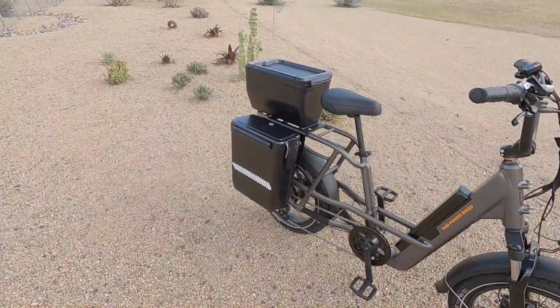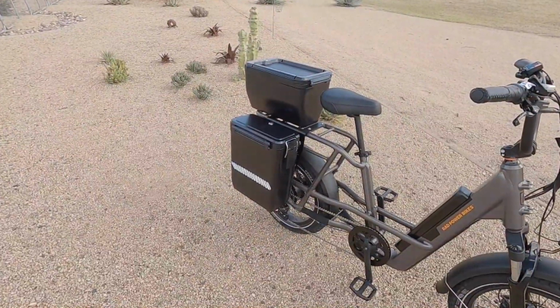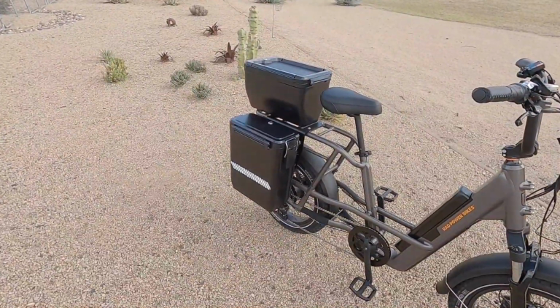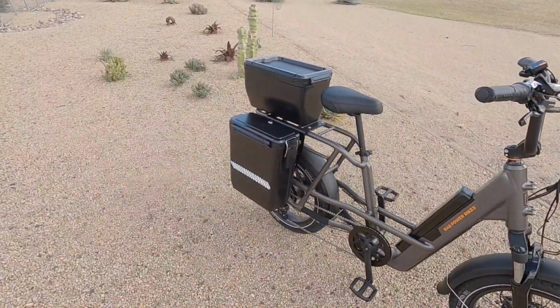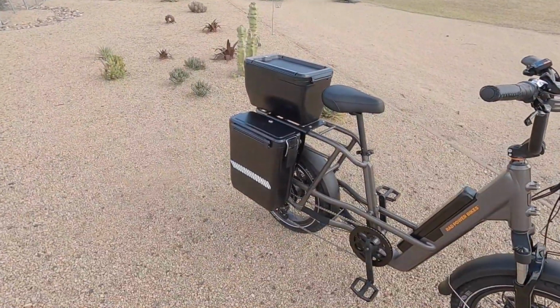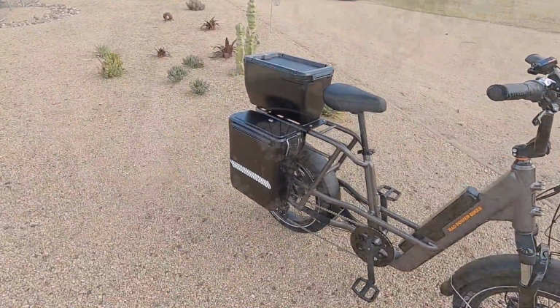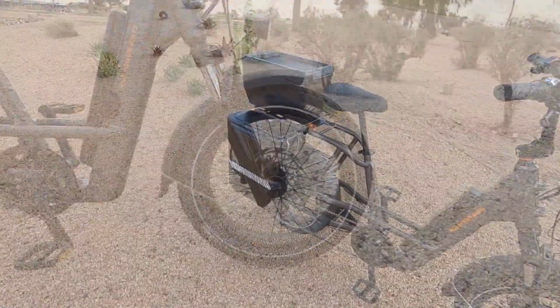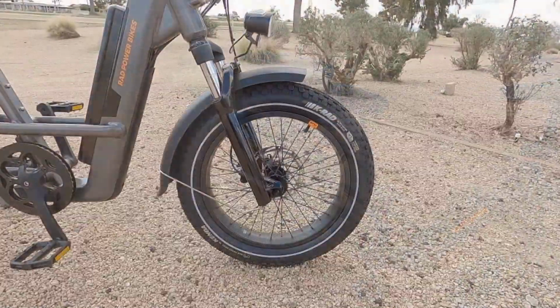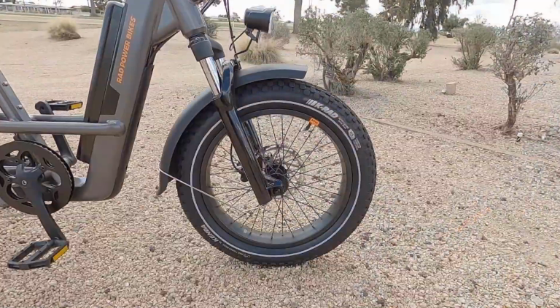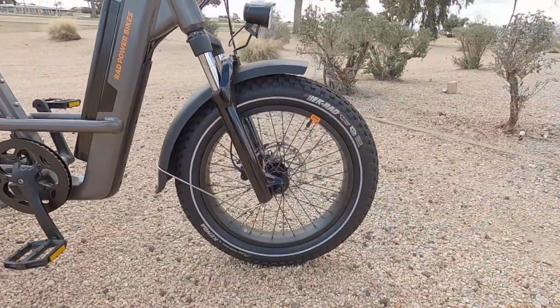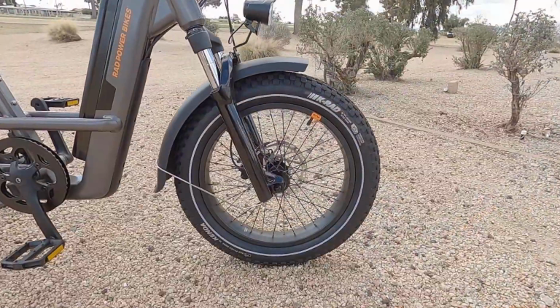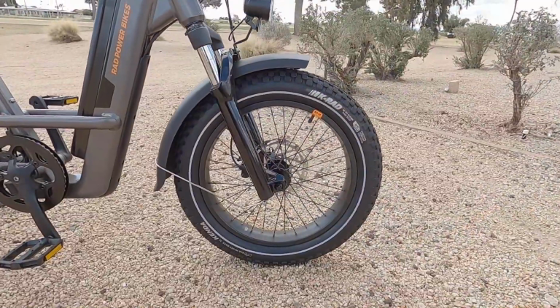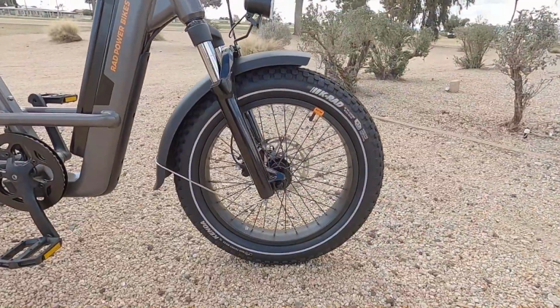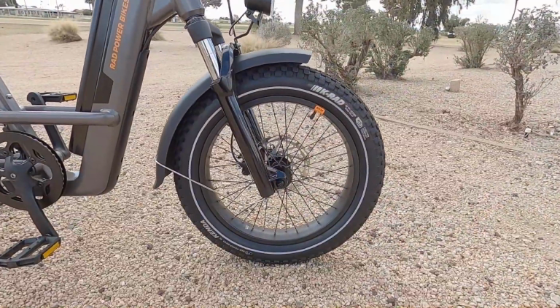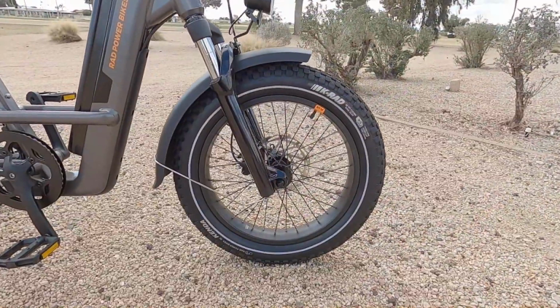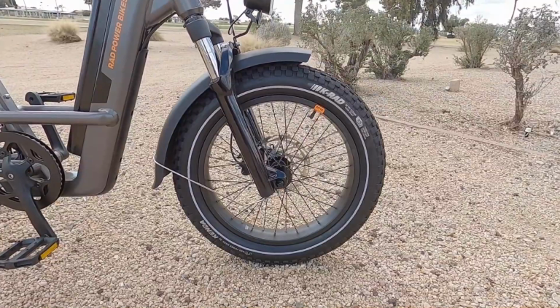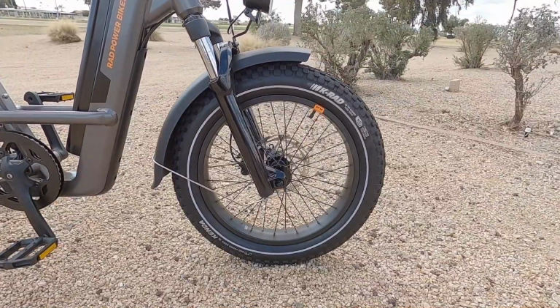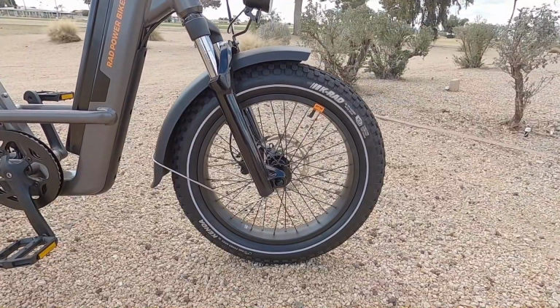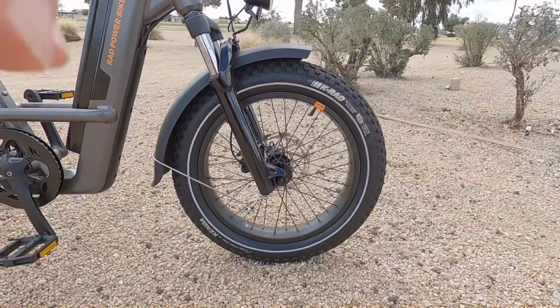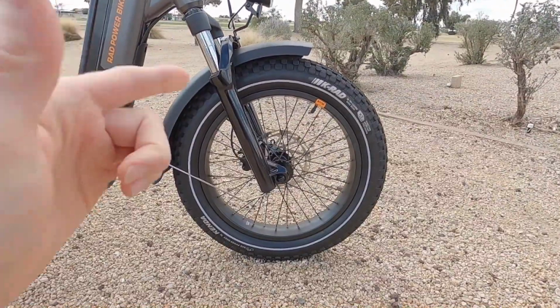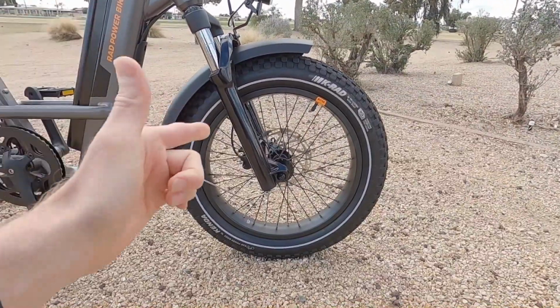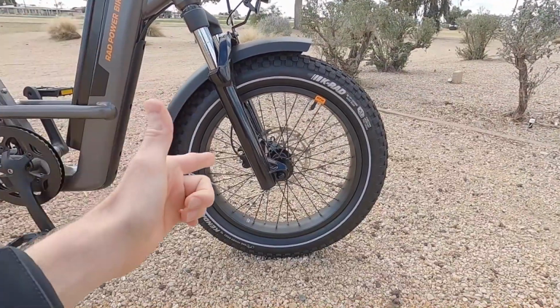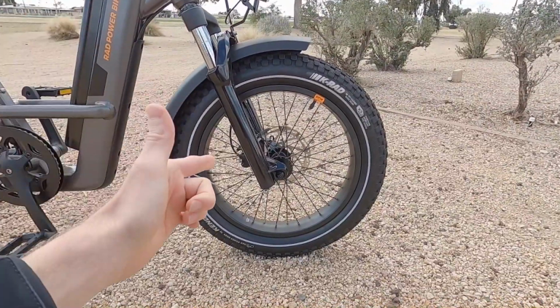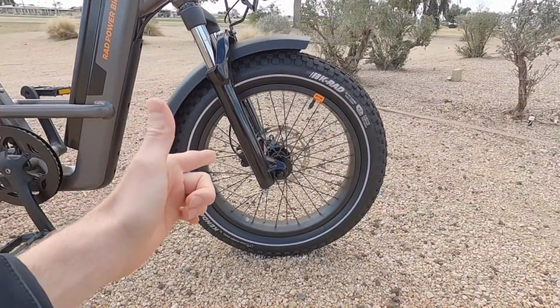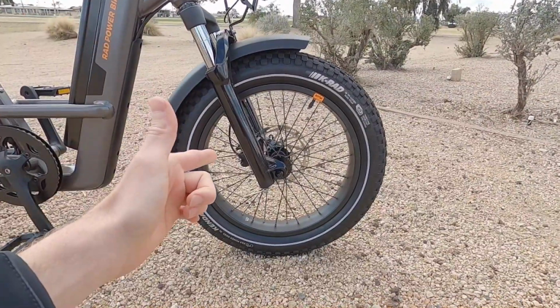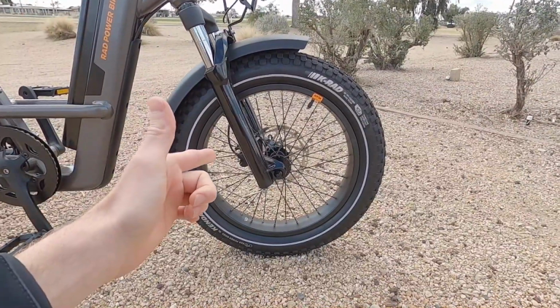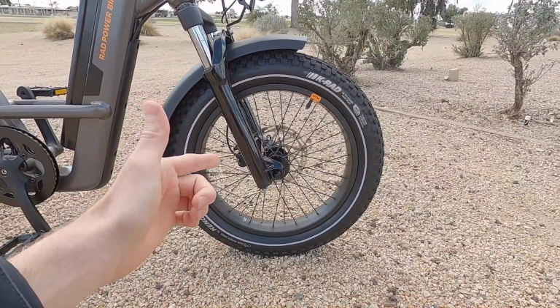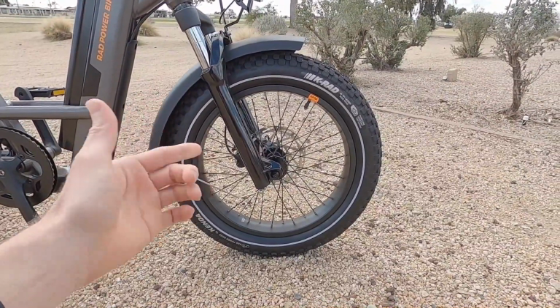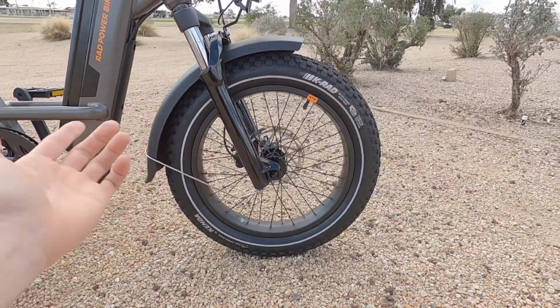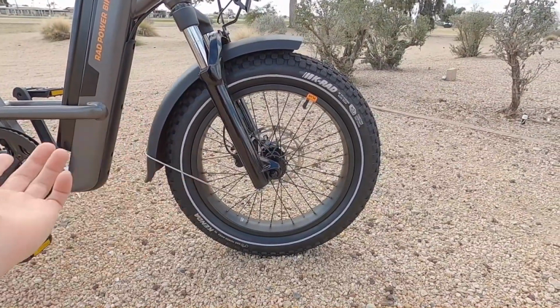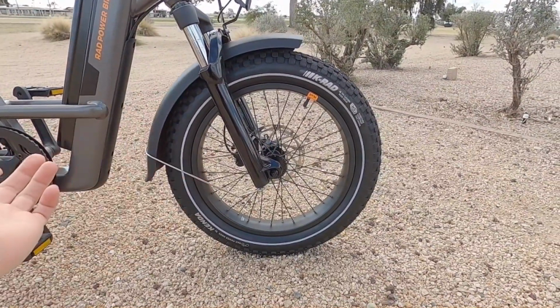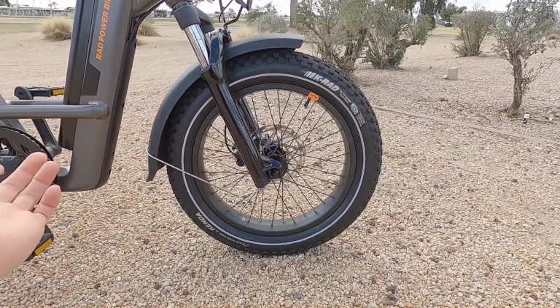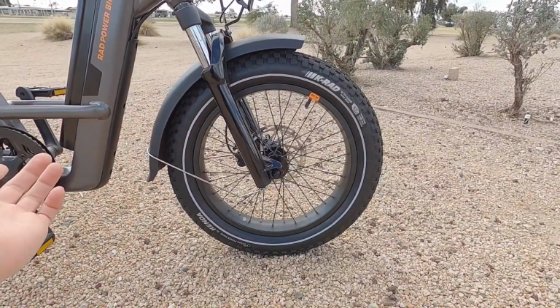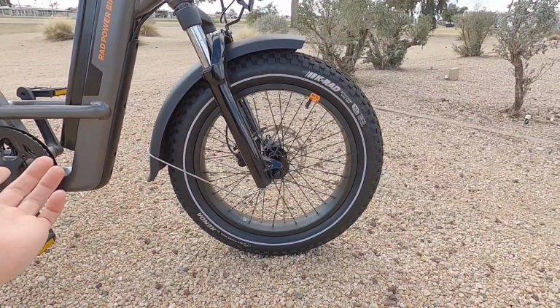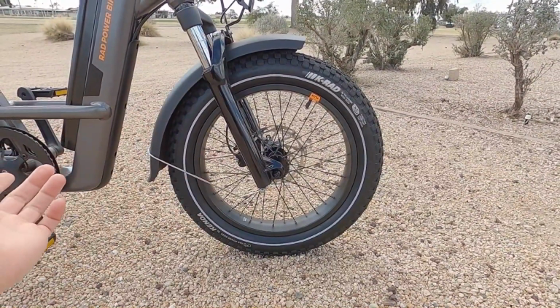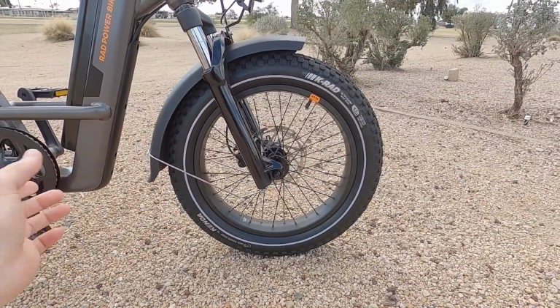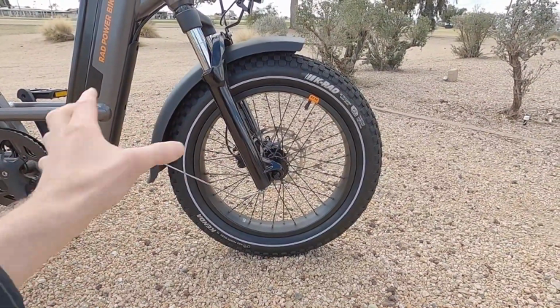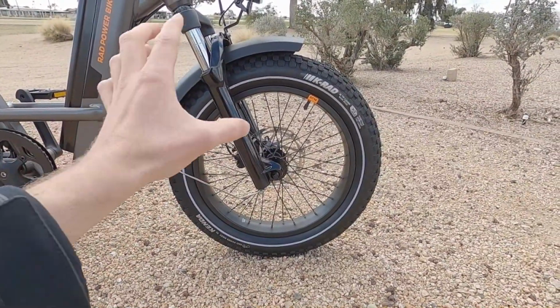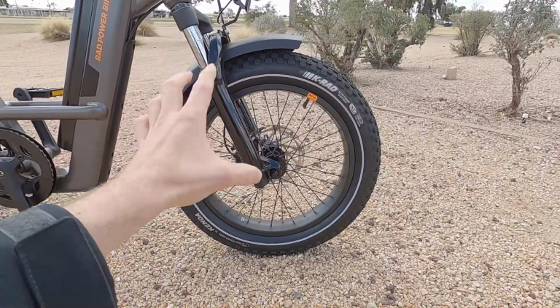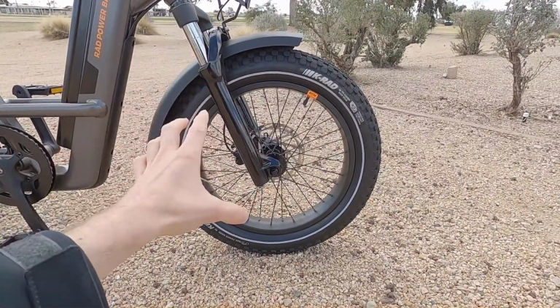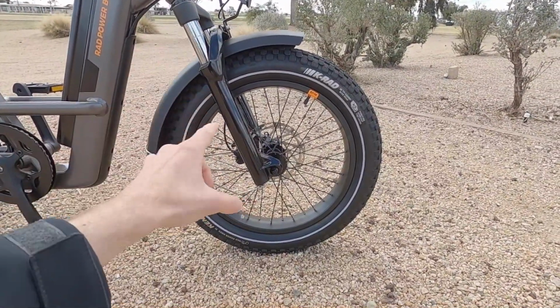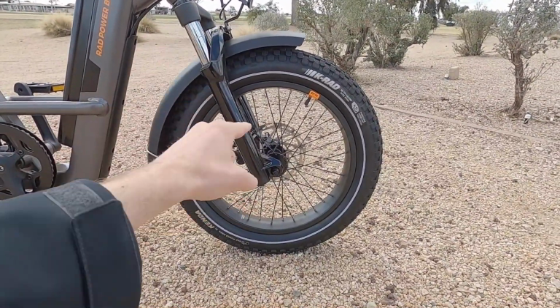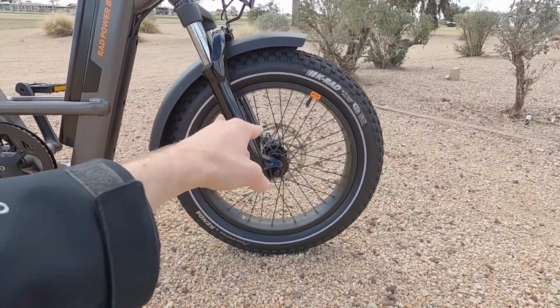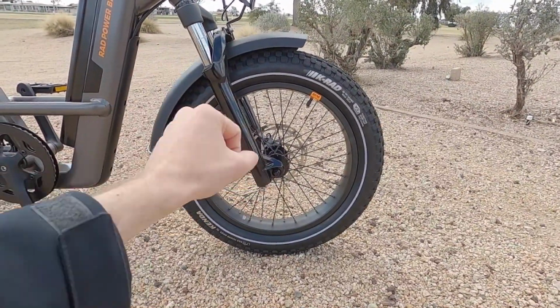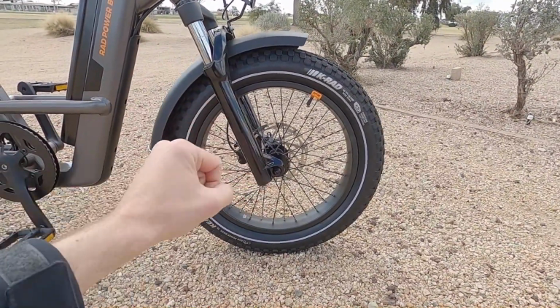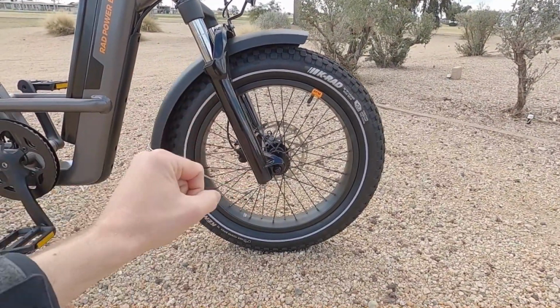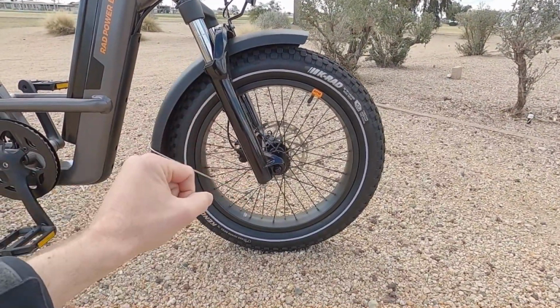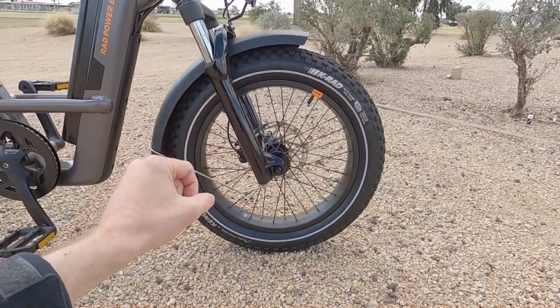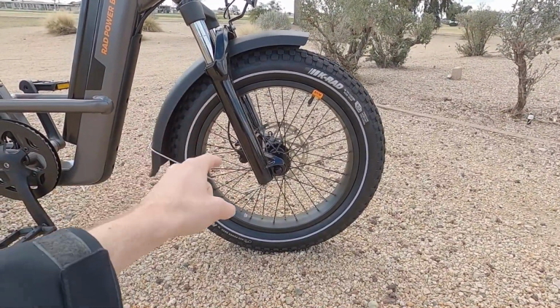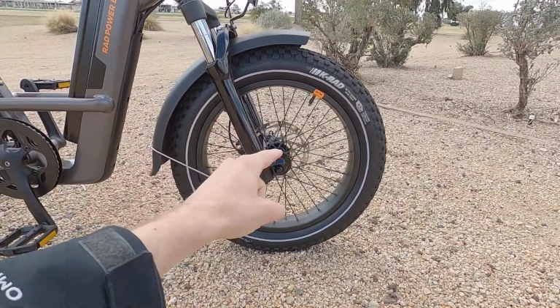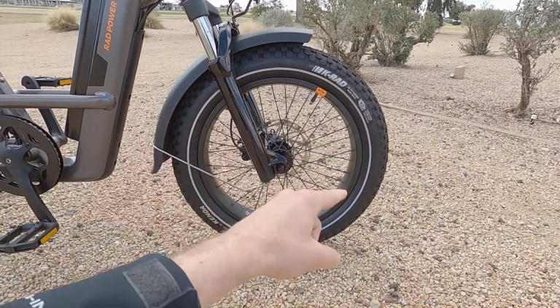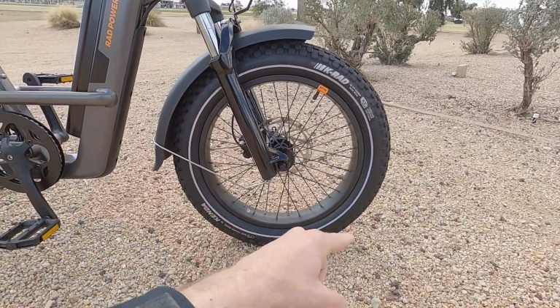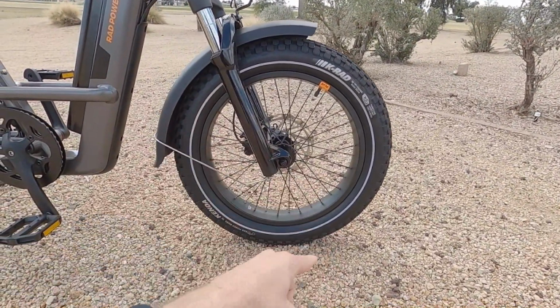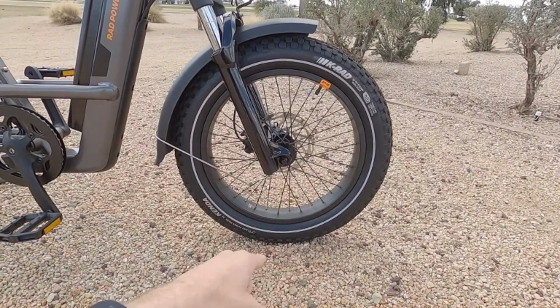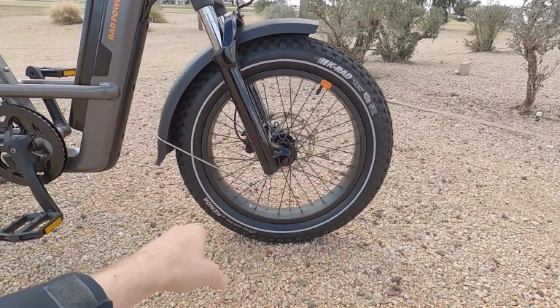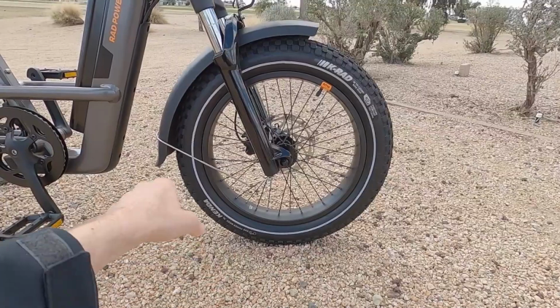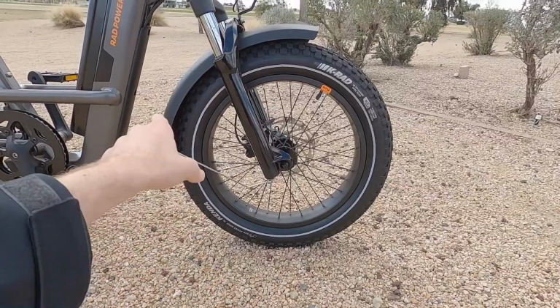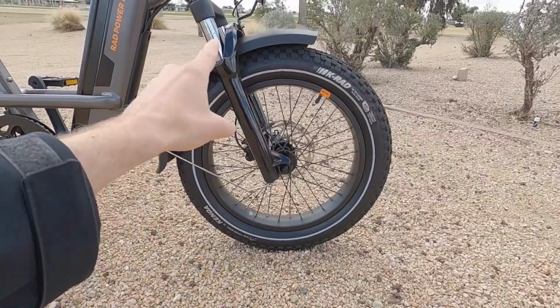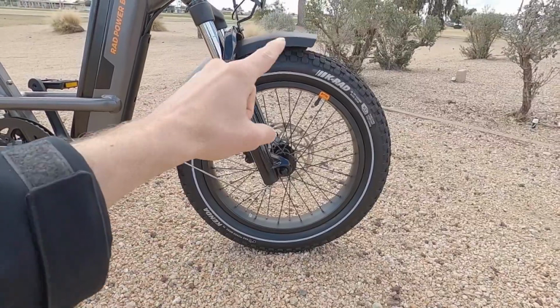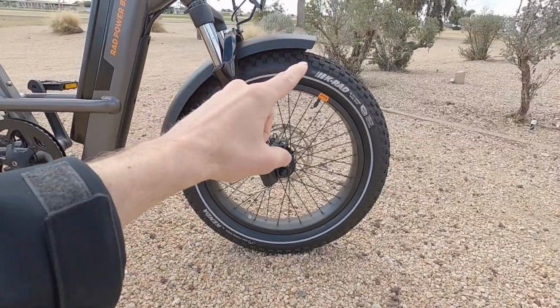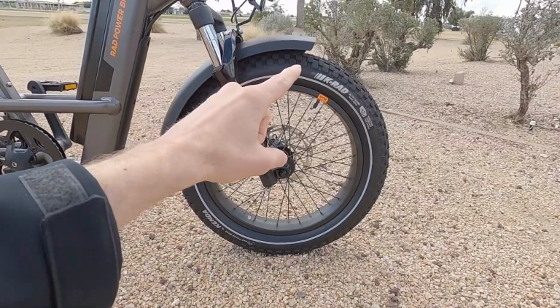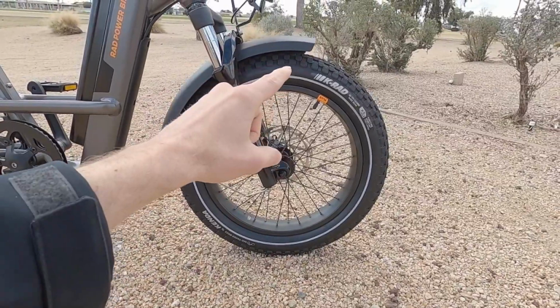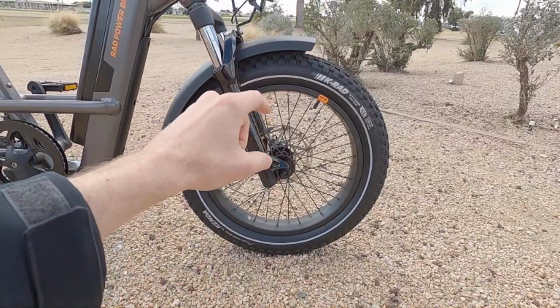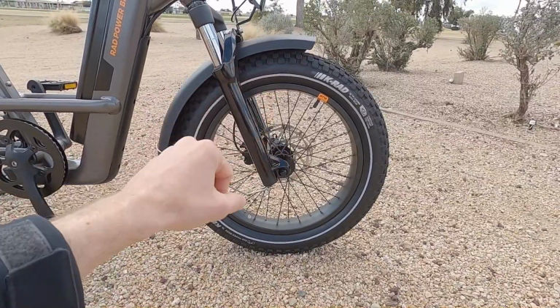Standard 170 millimeter crank arms, really nice sturdy aluminum alloy platform pedals. The handlebar is a kind of high-rise bar that tilts forward and back, accommodating people of many different heights and body types. These are 20-inch wheels with thick 12-gauge spokes front and rear — they're black, matching the hubs — and a double-walled rim.